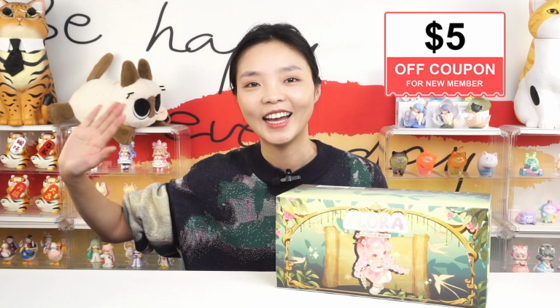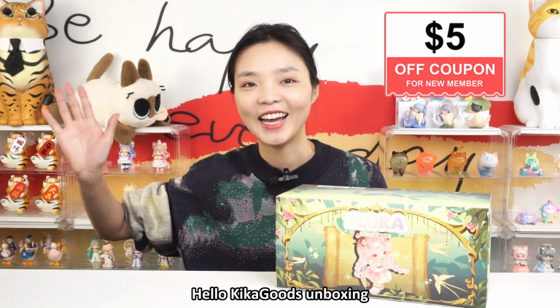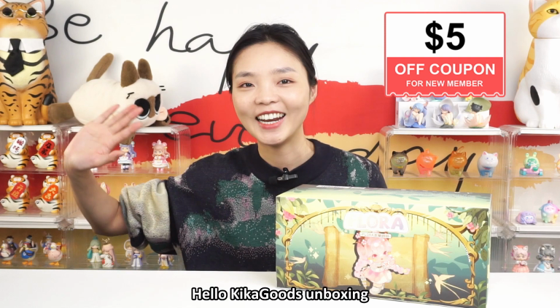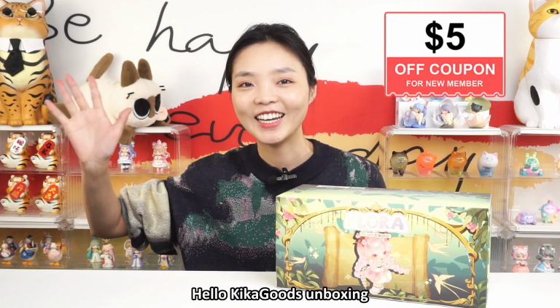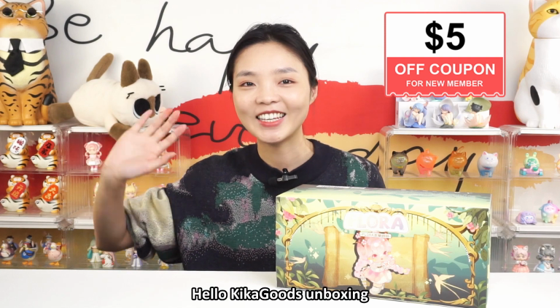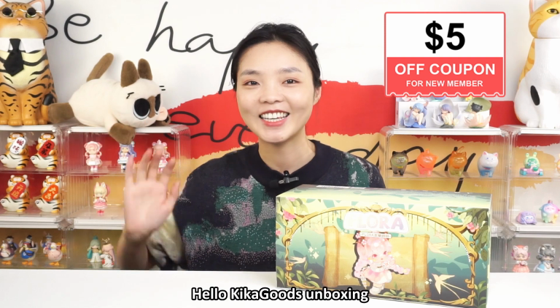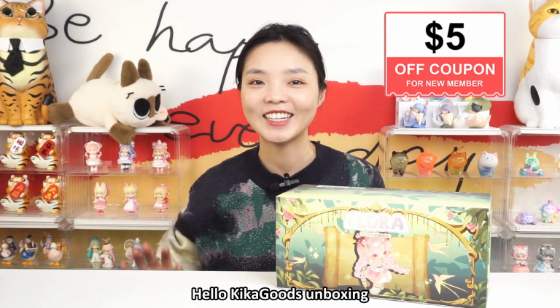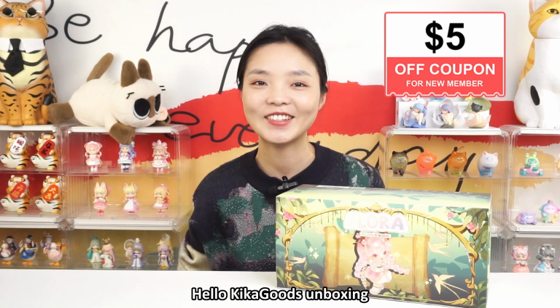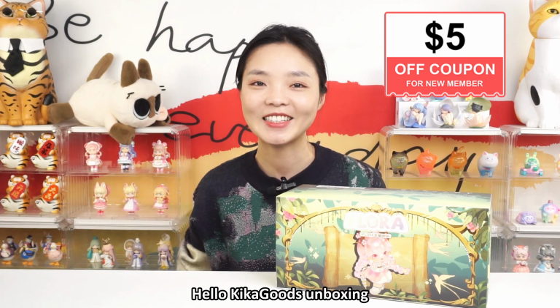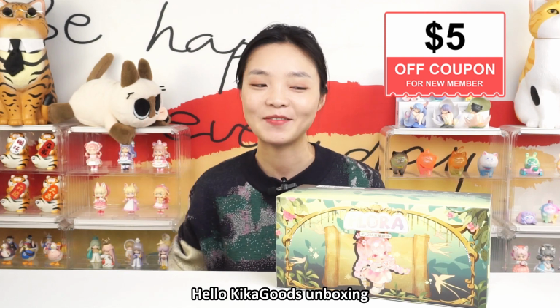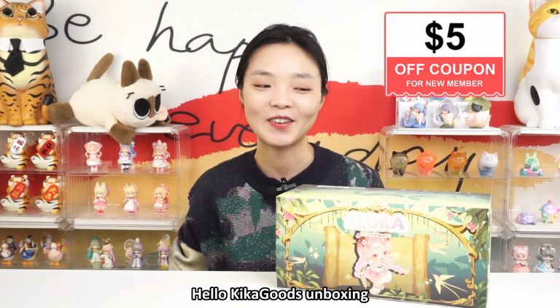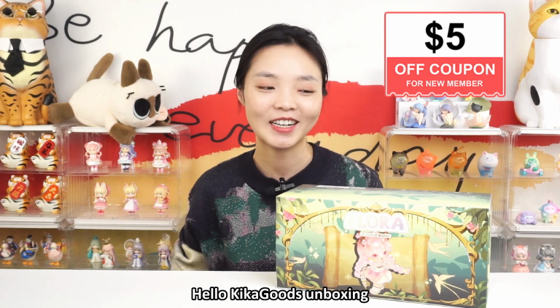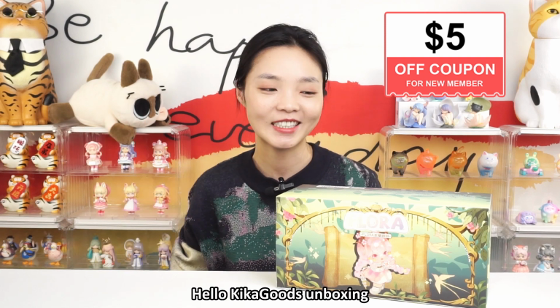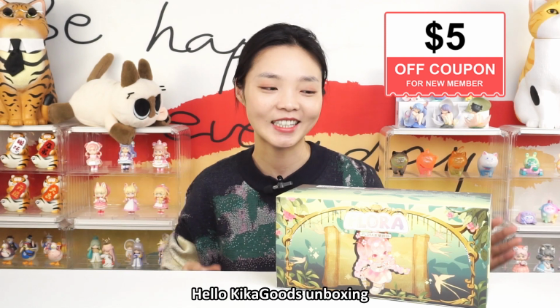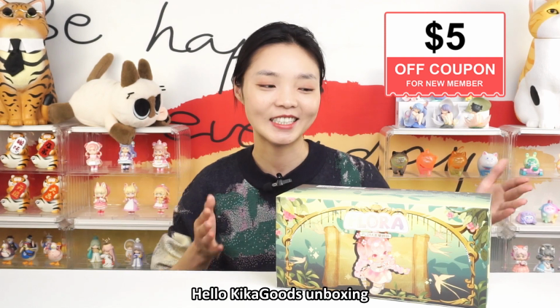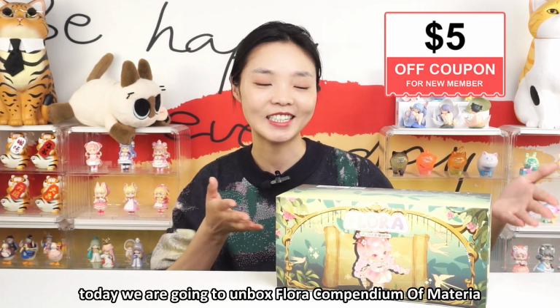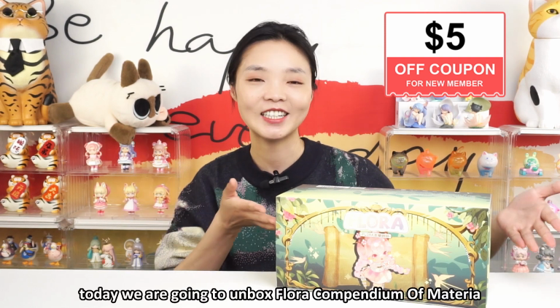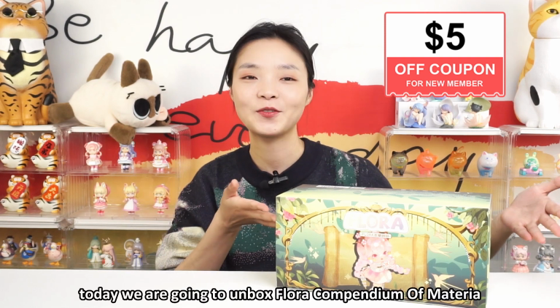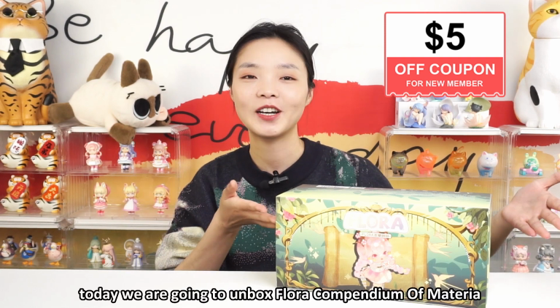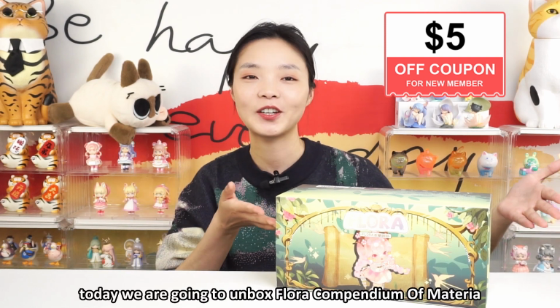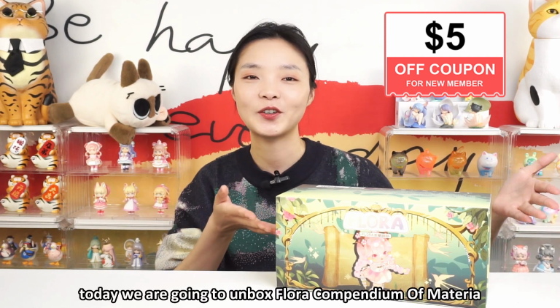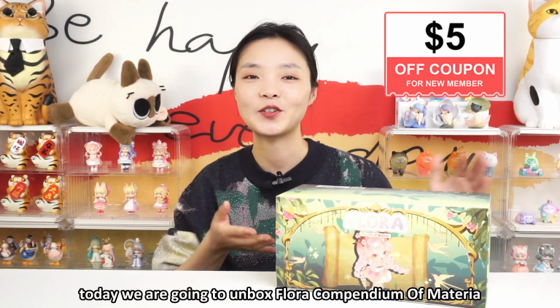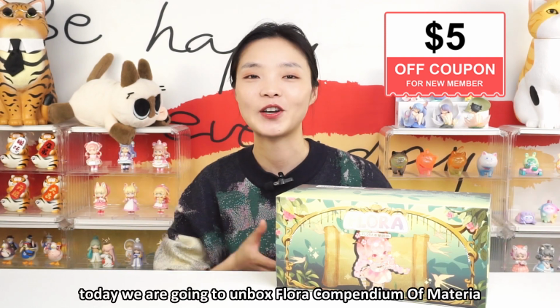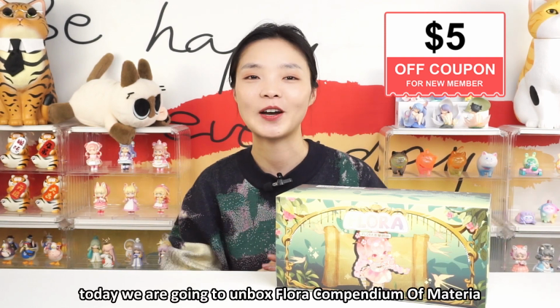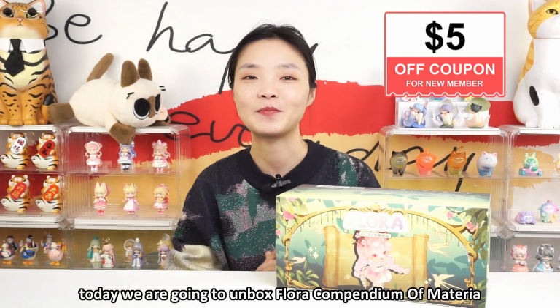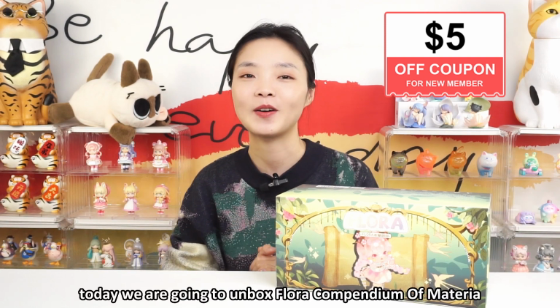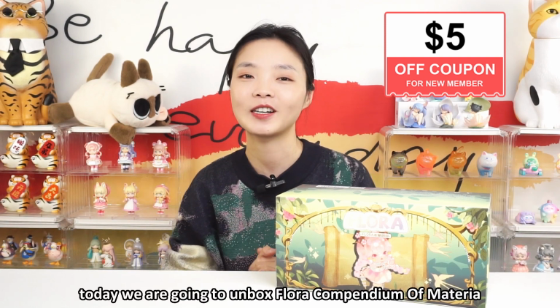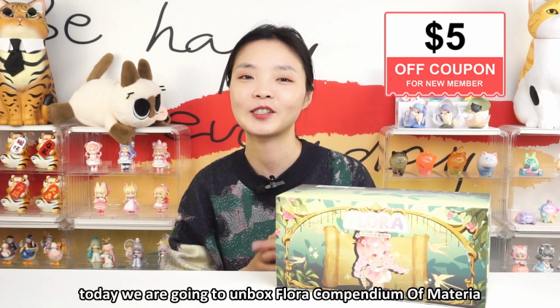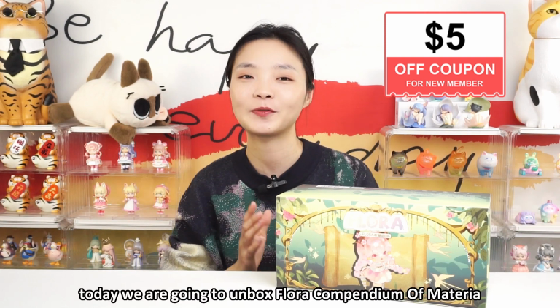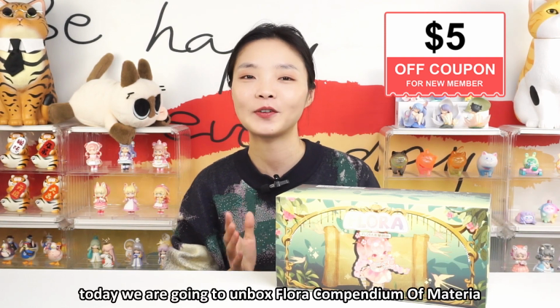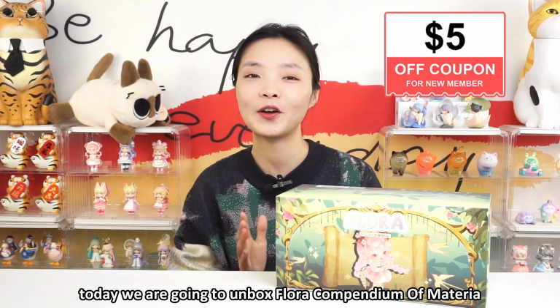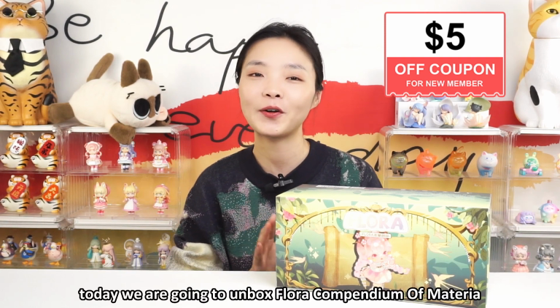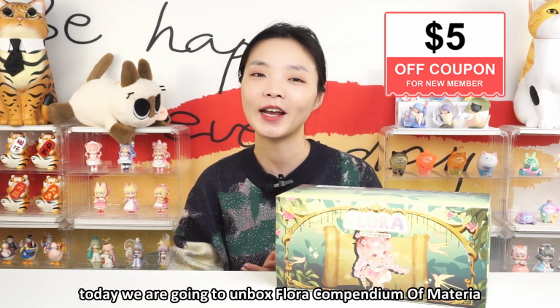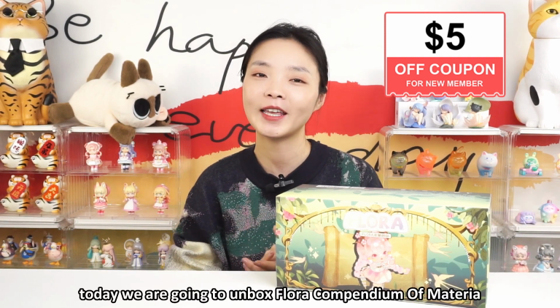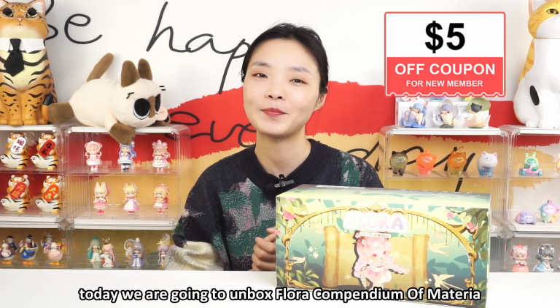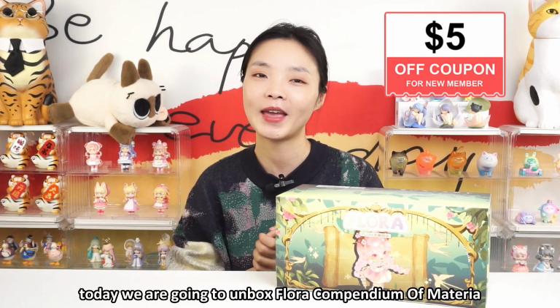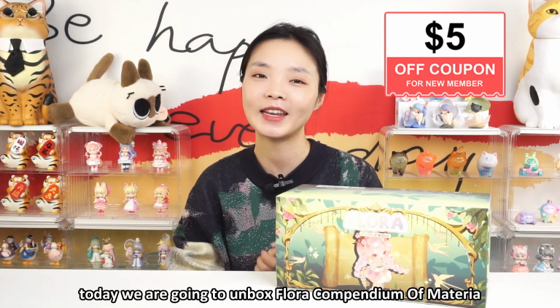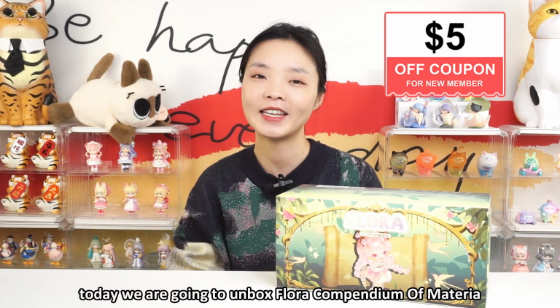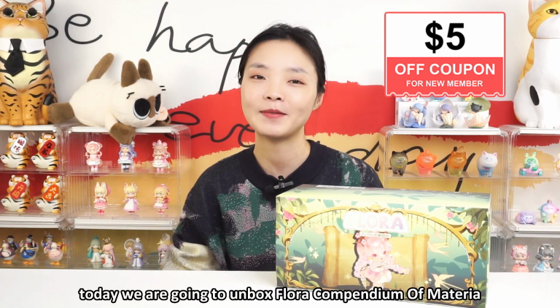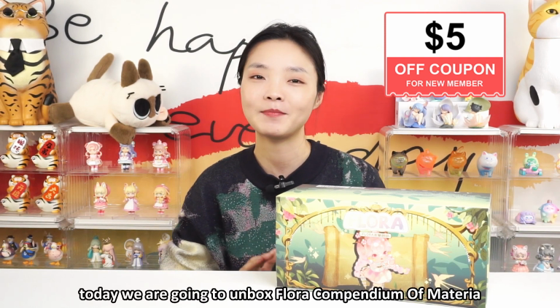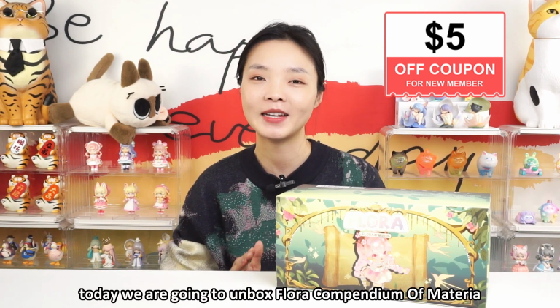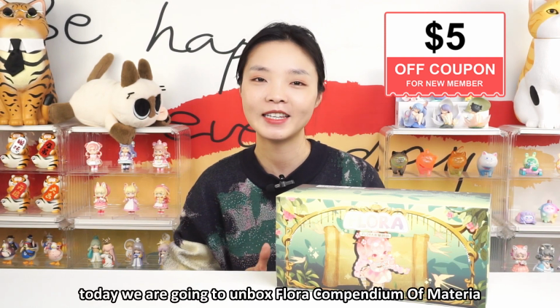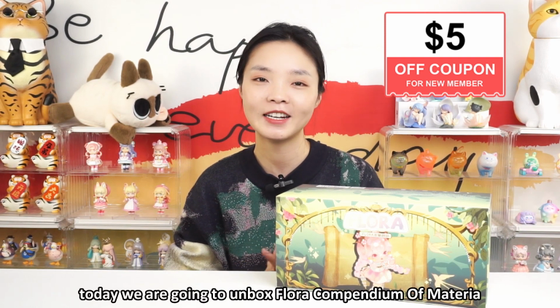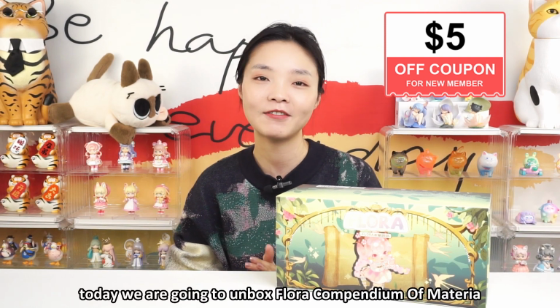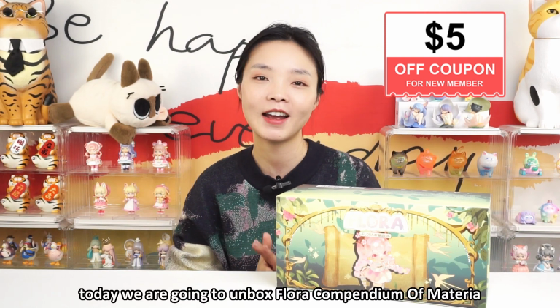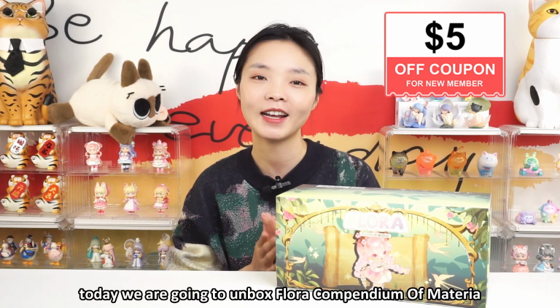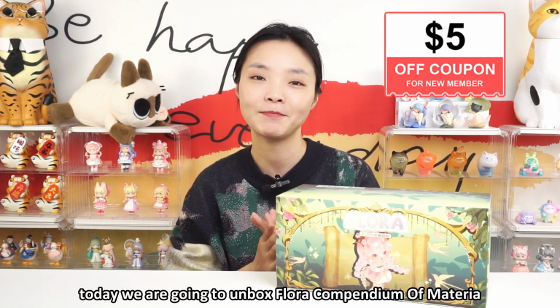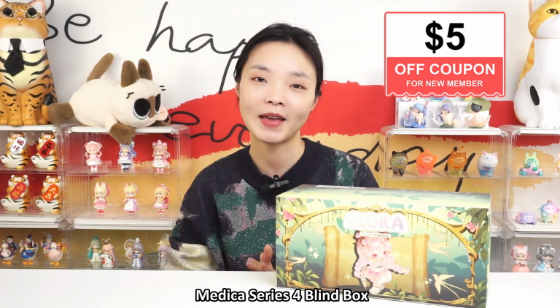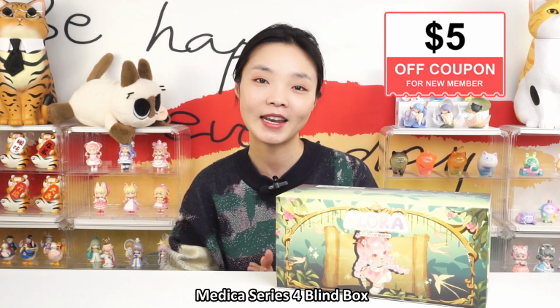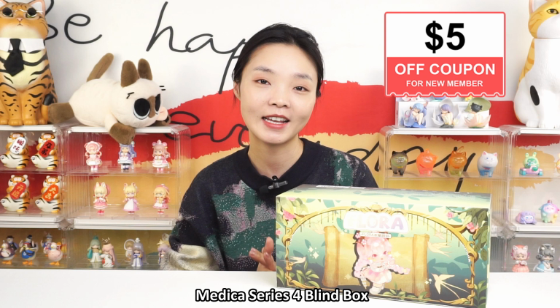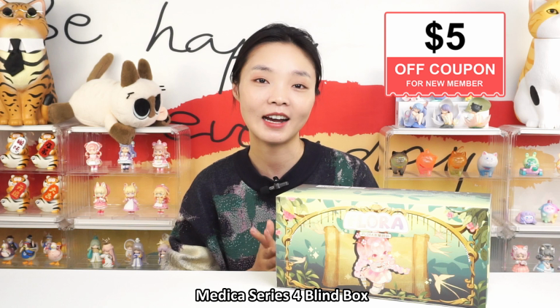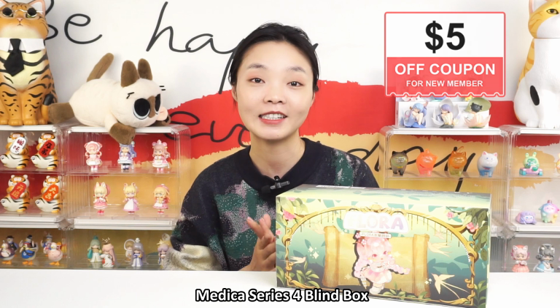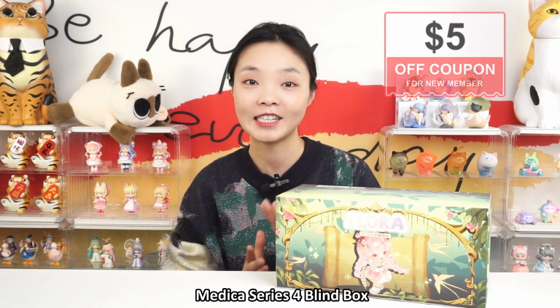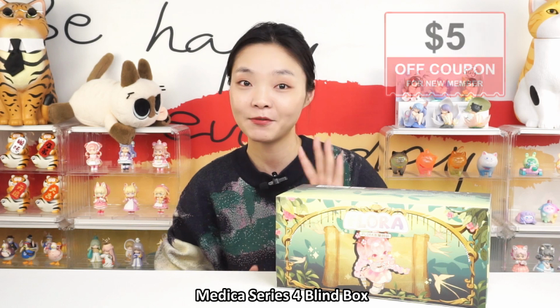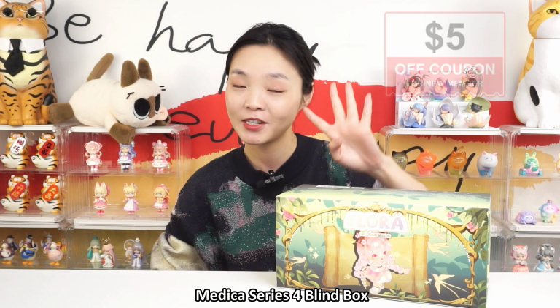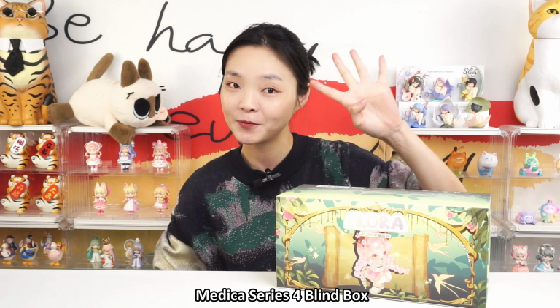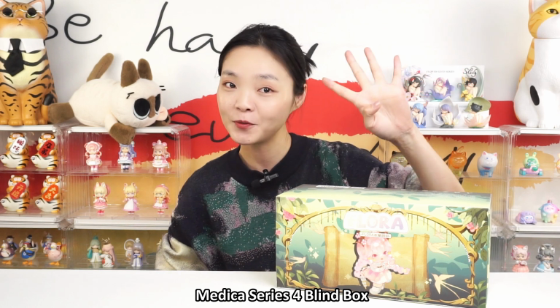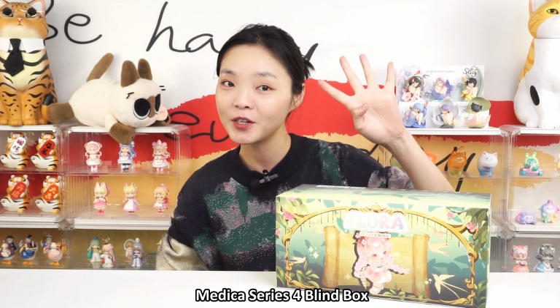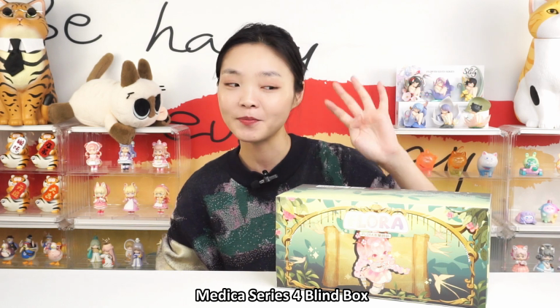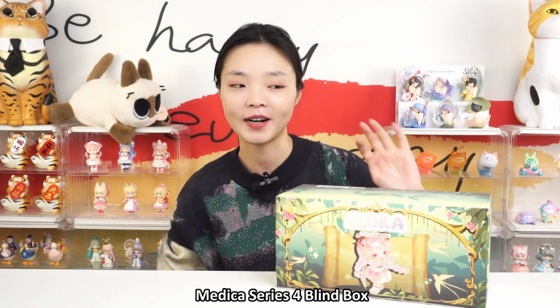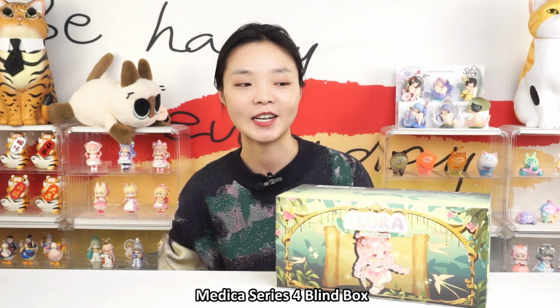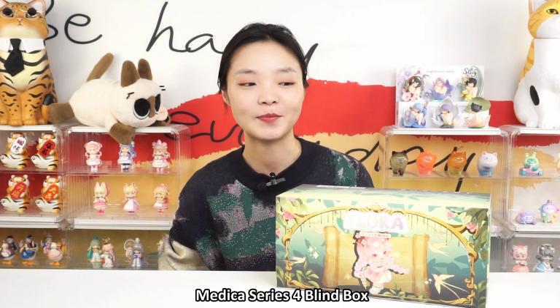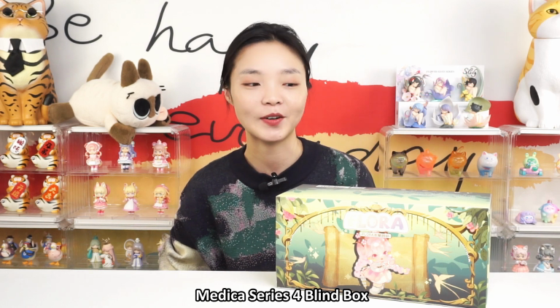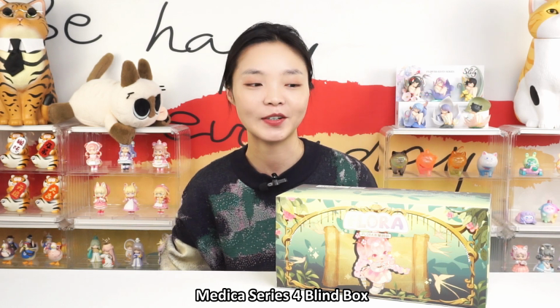Hello, Kikago's unboxing! Today we are going to unbox Flora Companion Materia Medica Series 4 blind box.